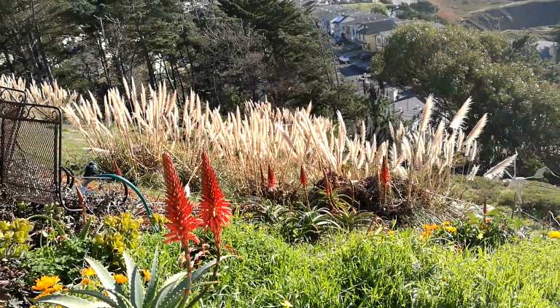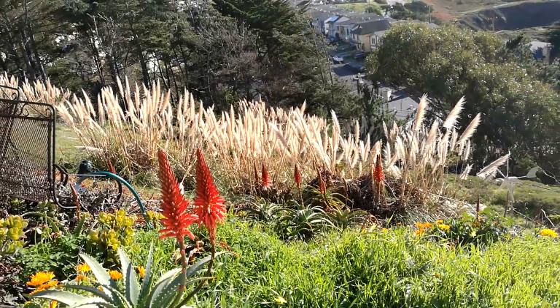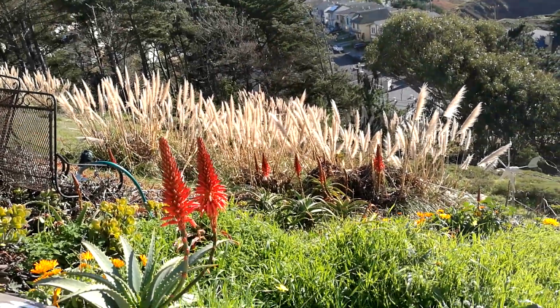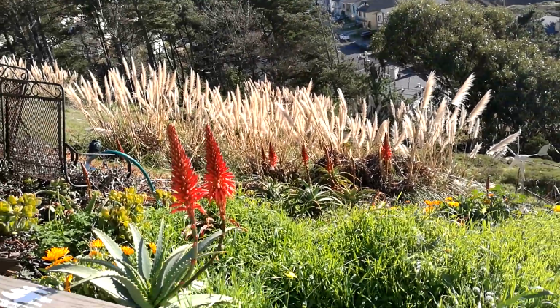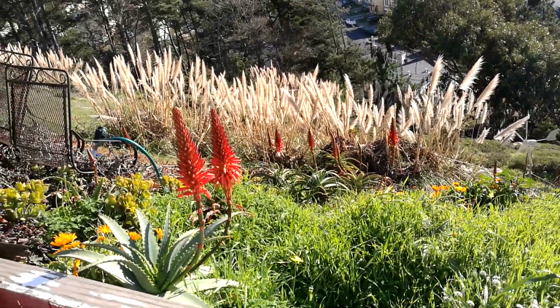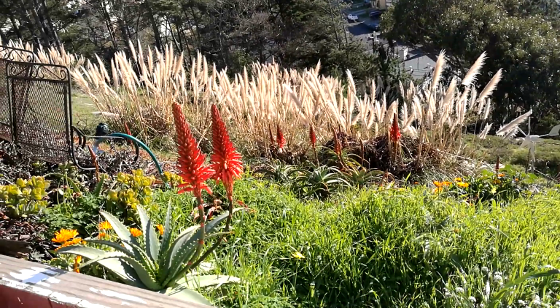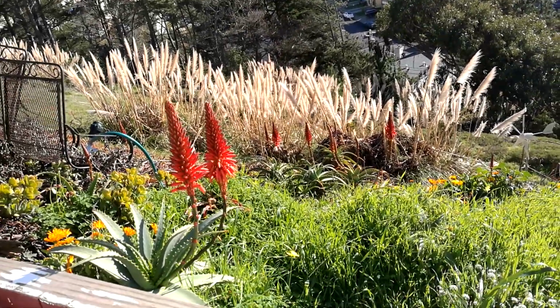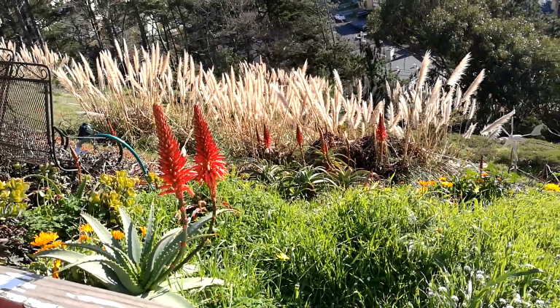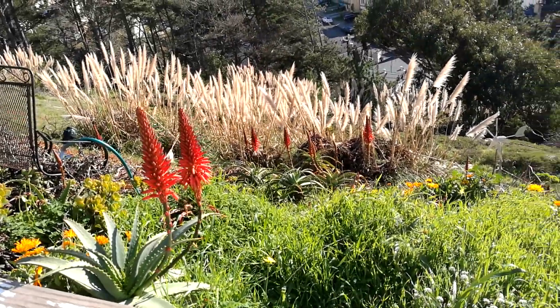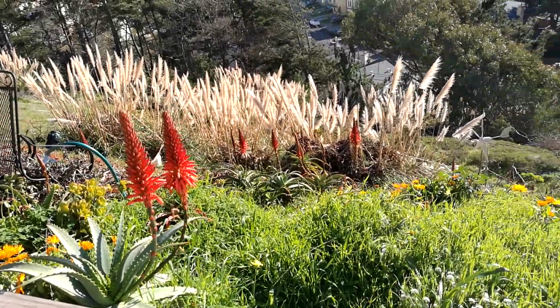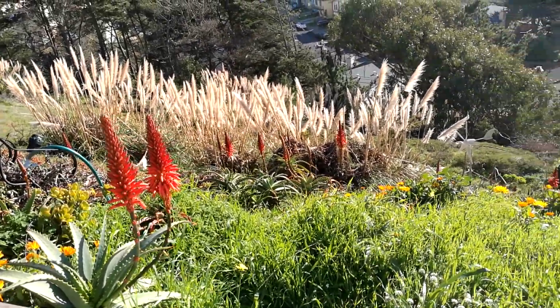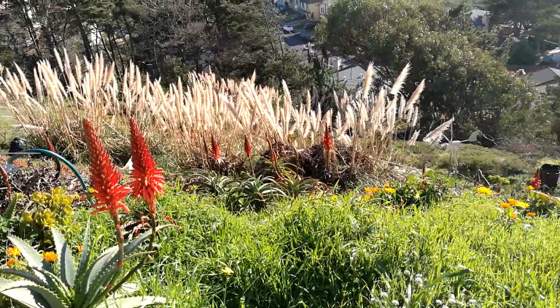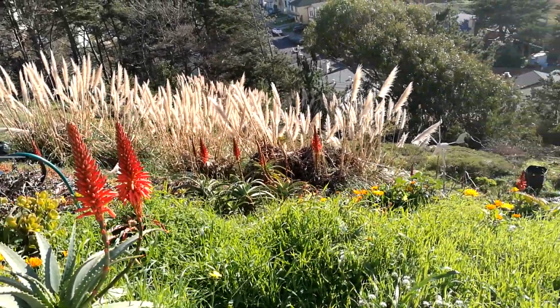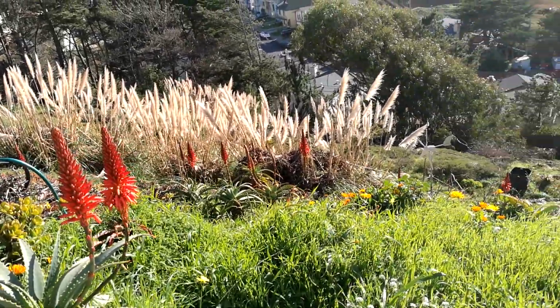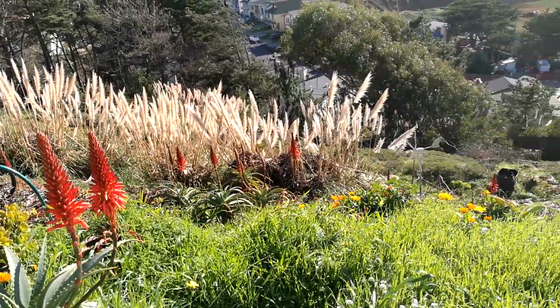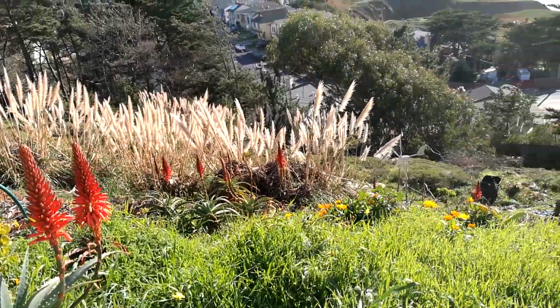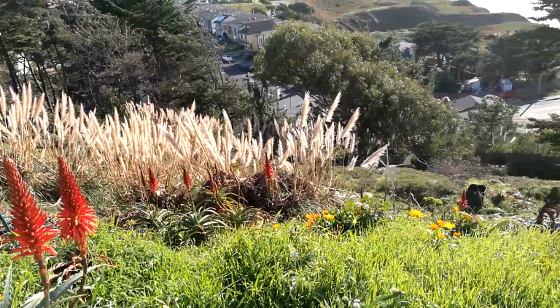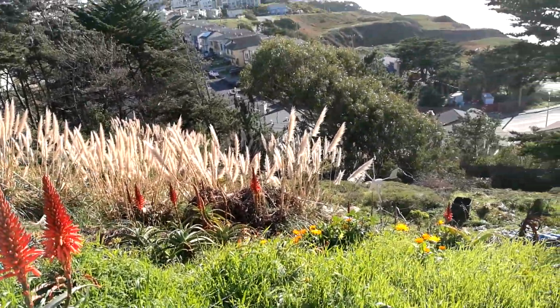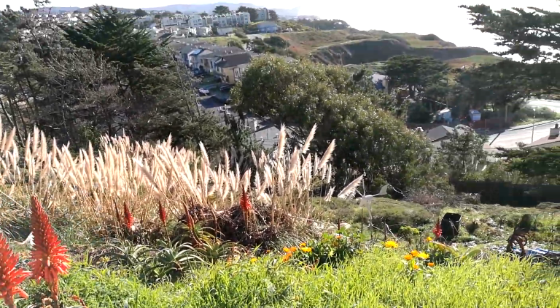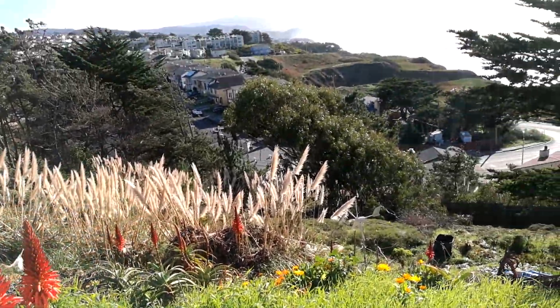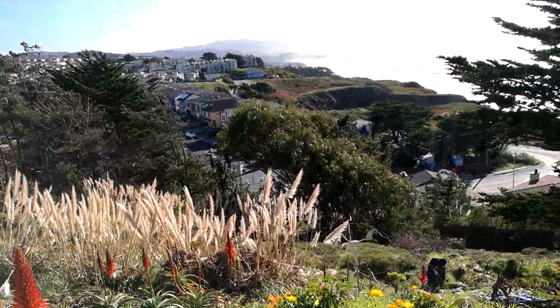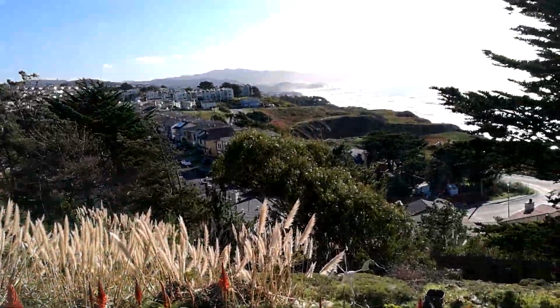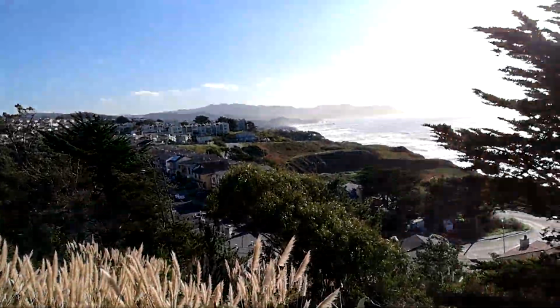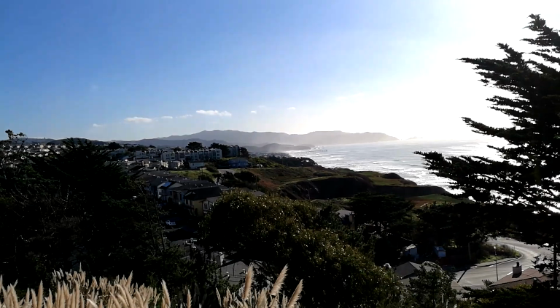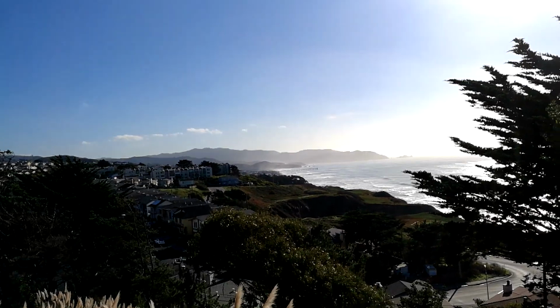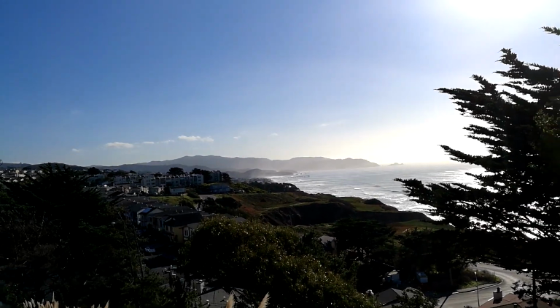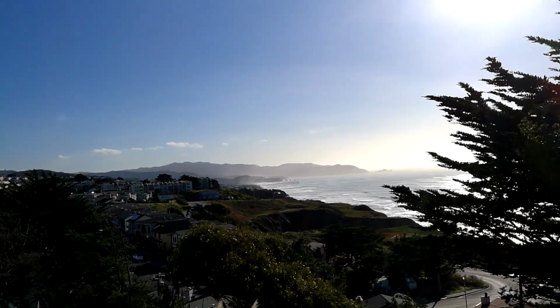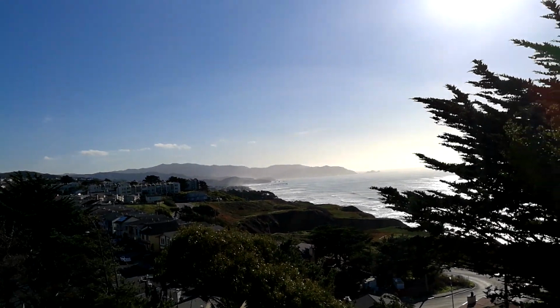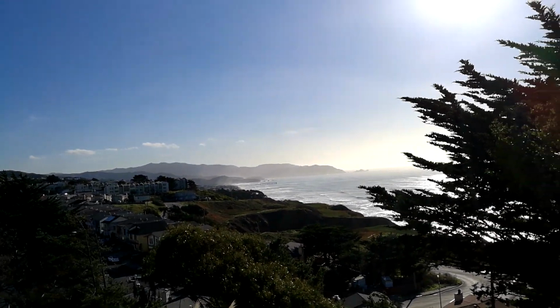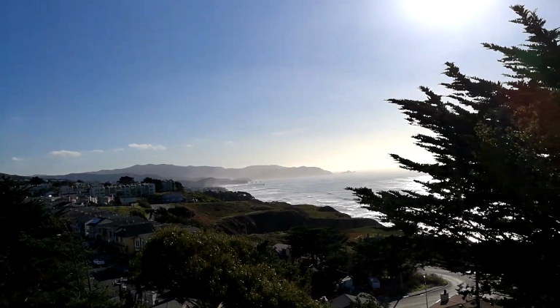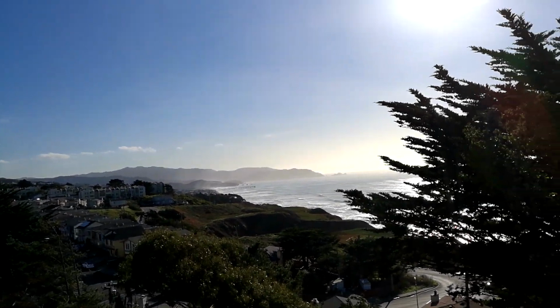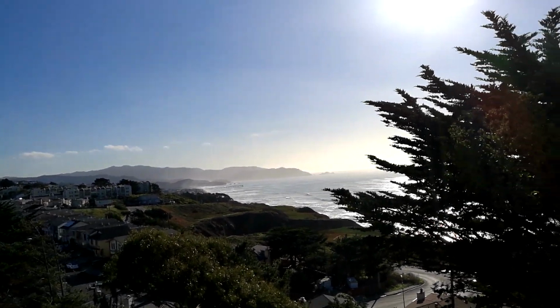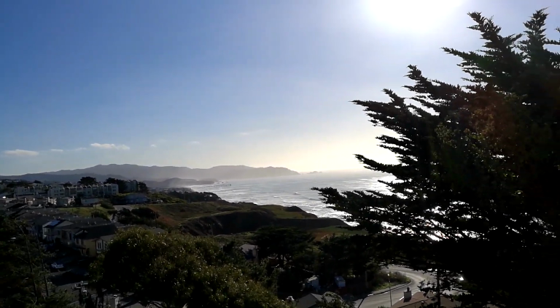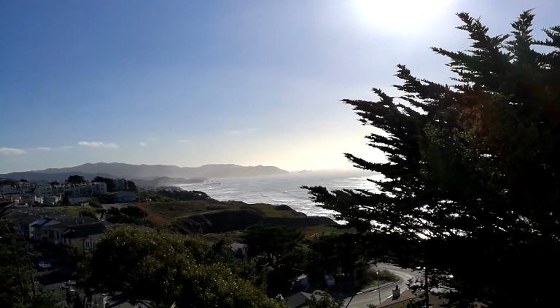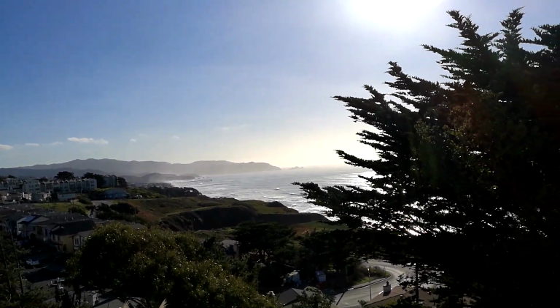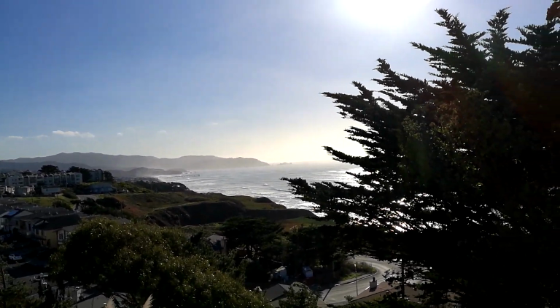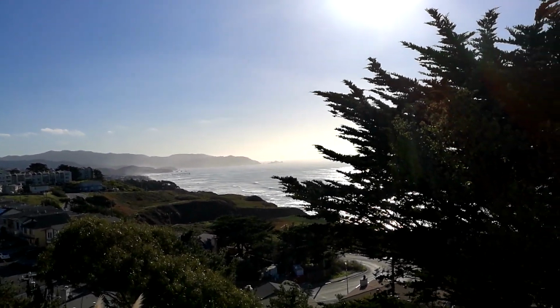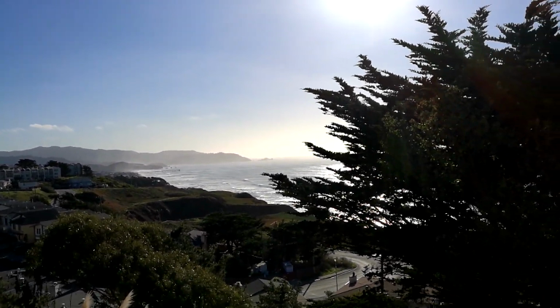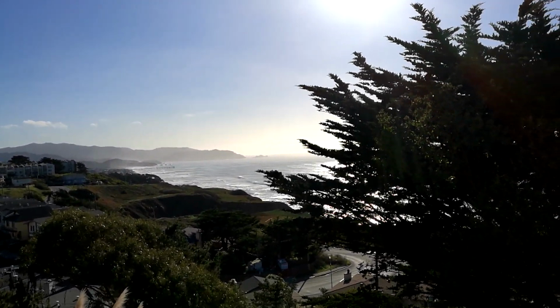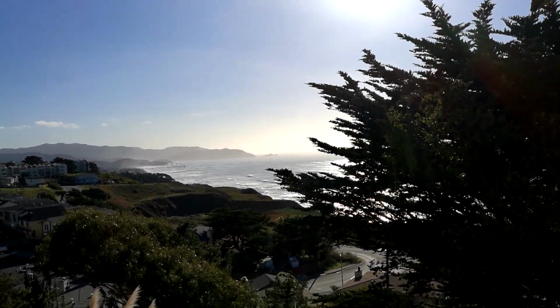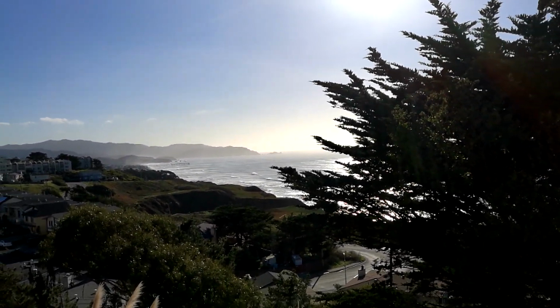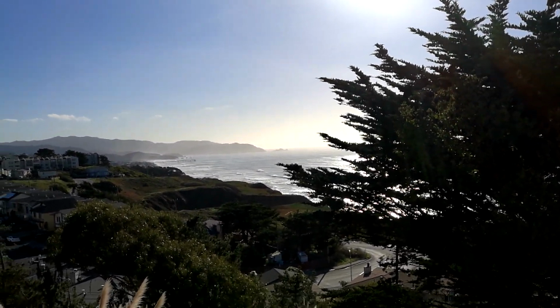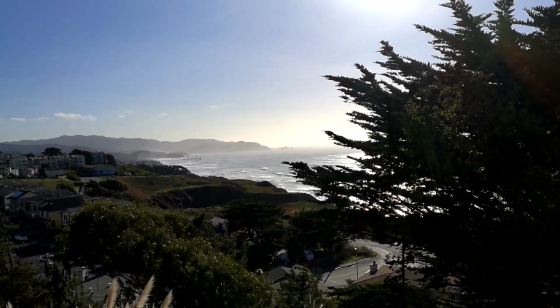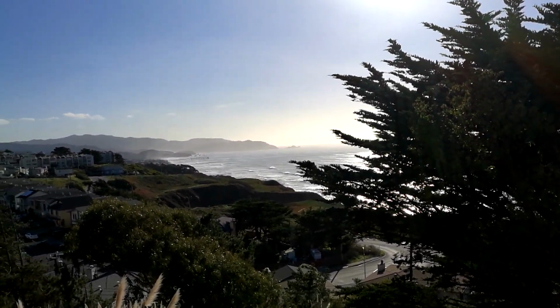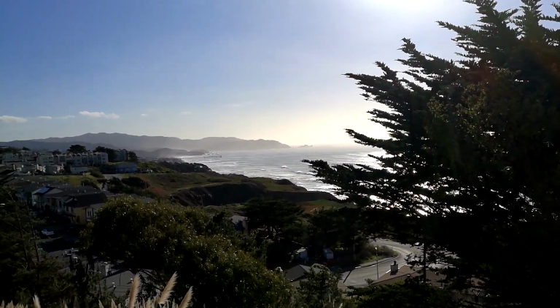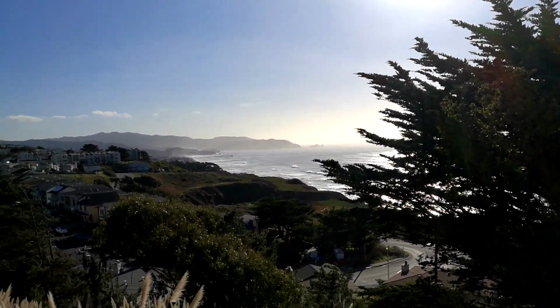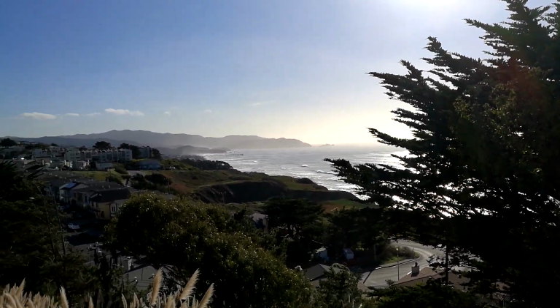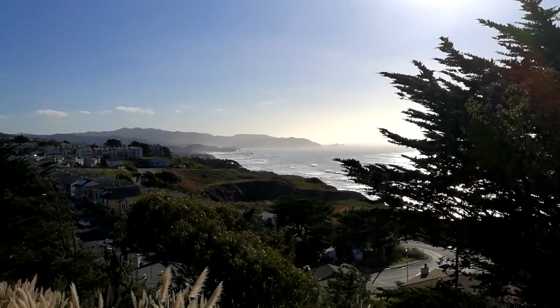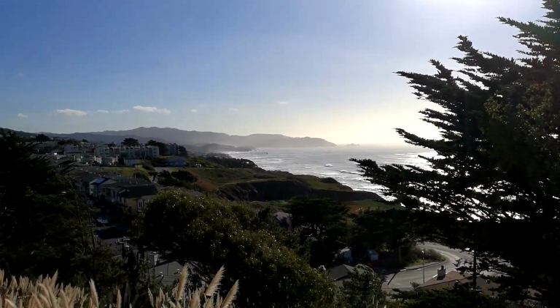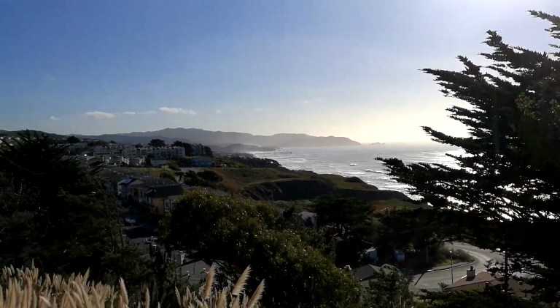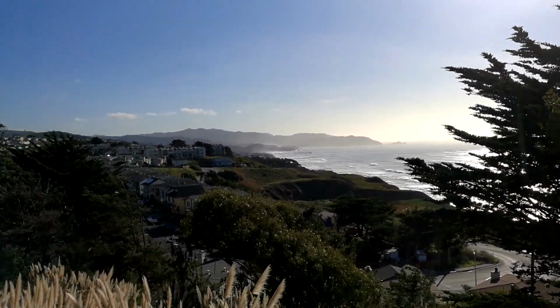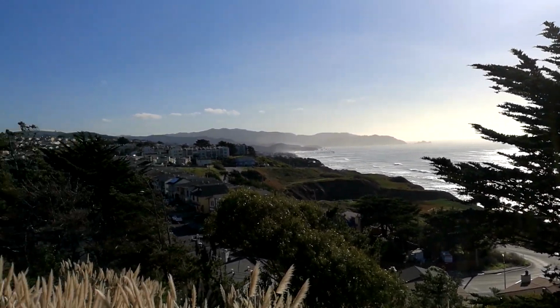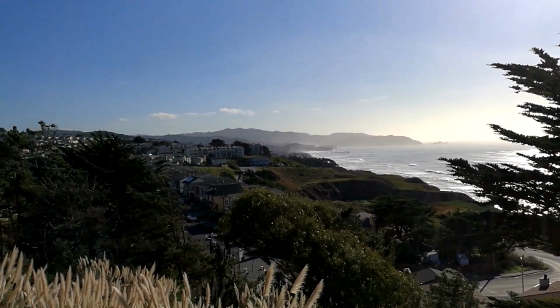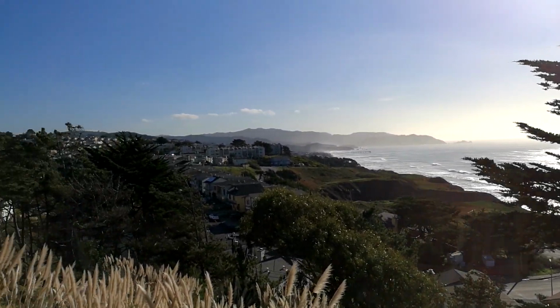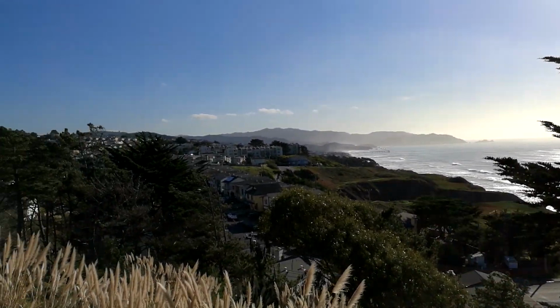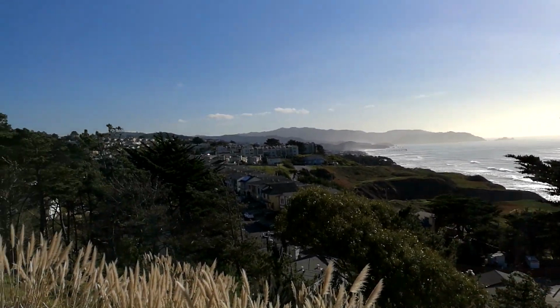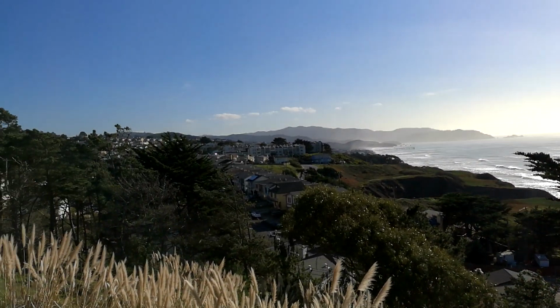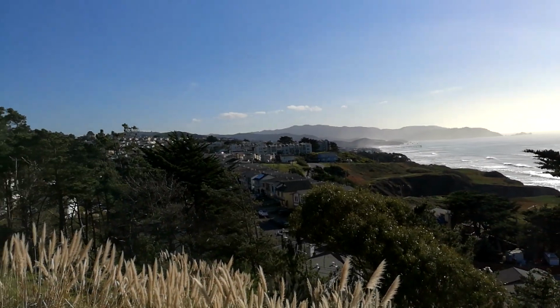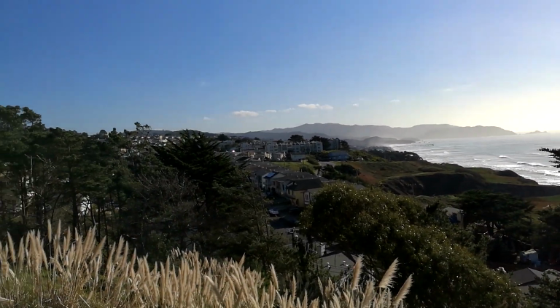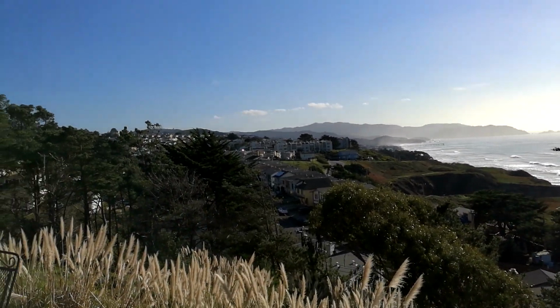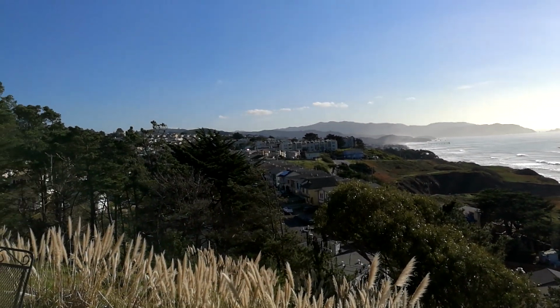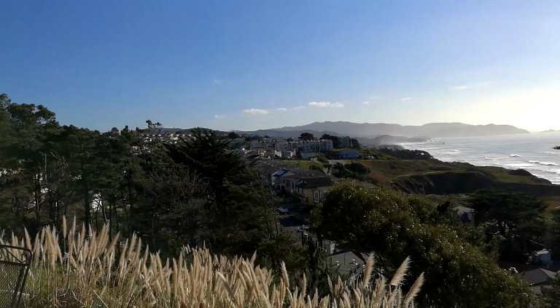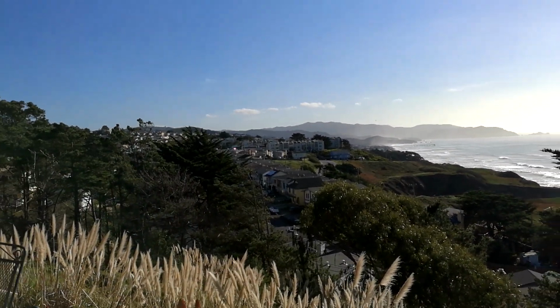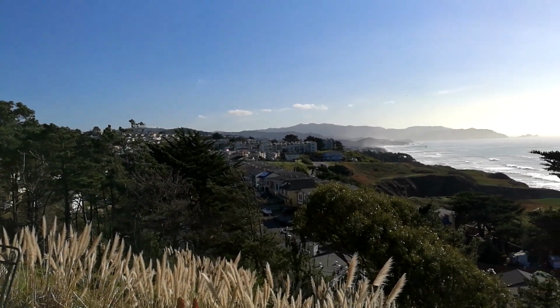These are all aloe plants I've been planting. This is the view.